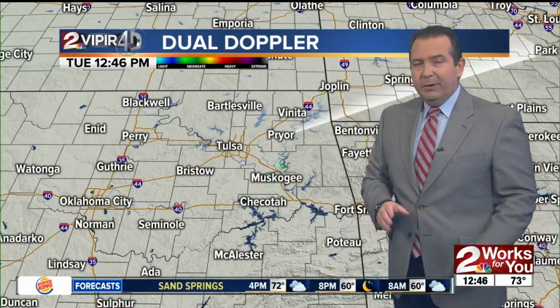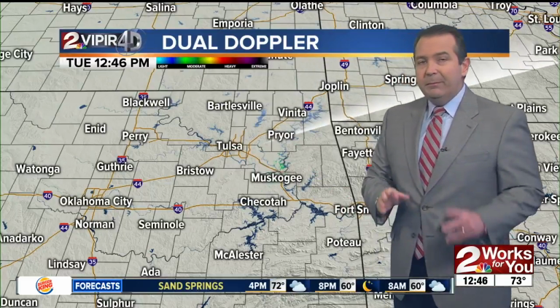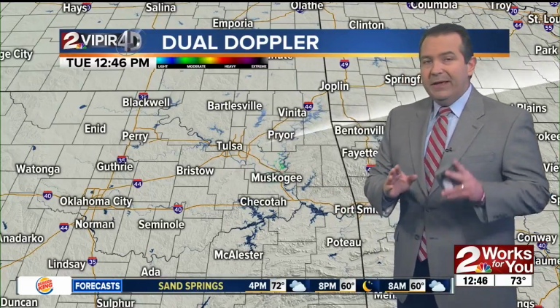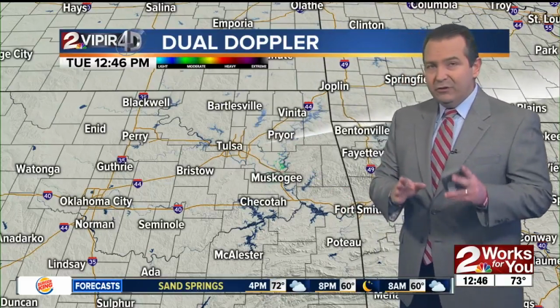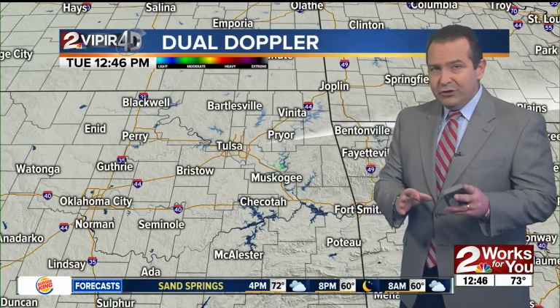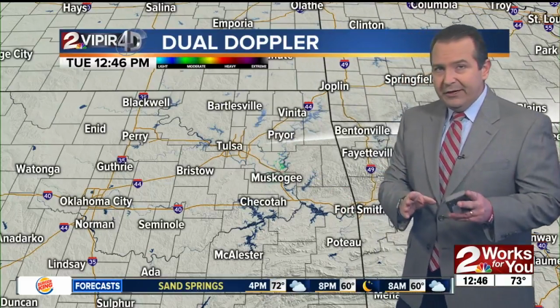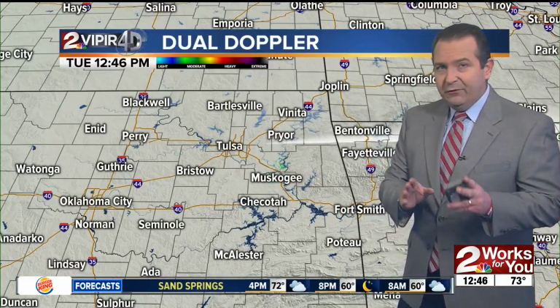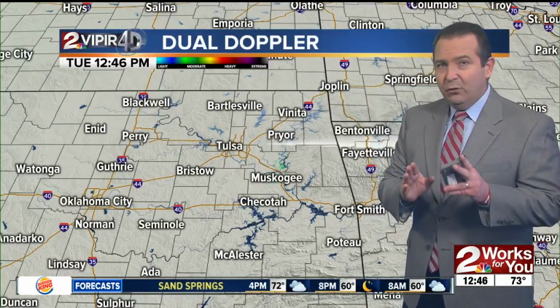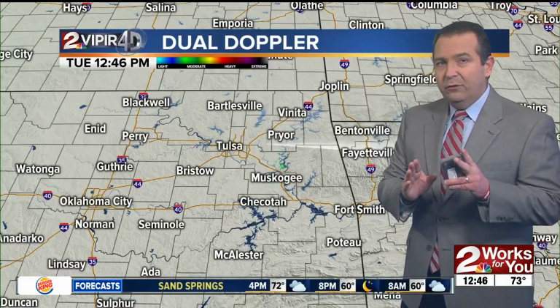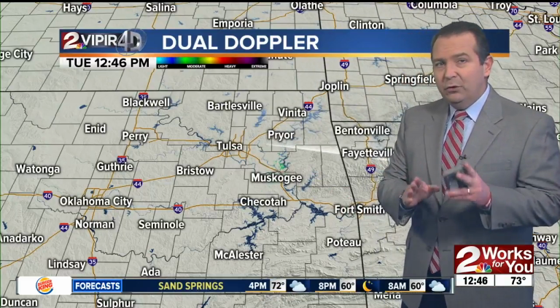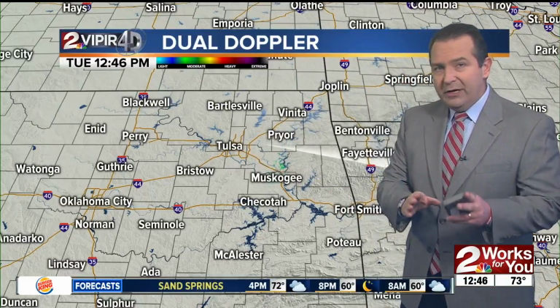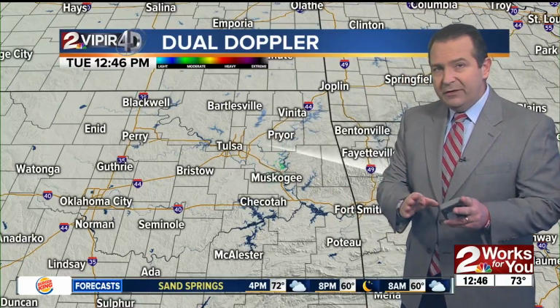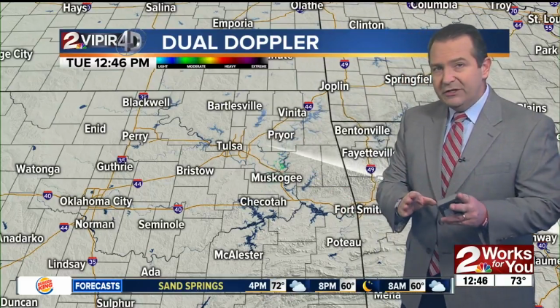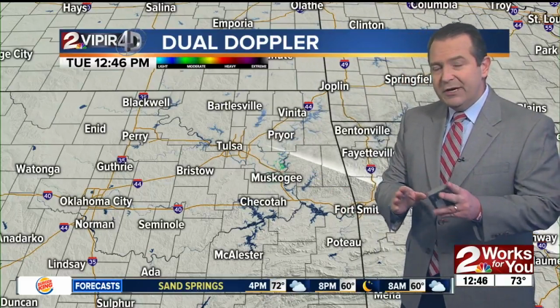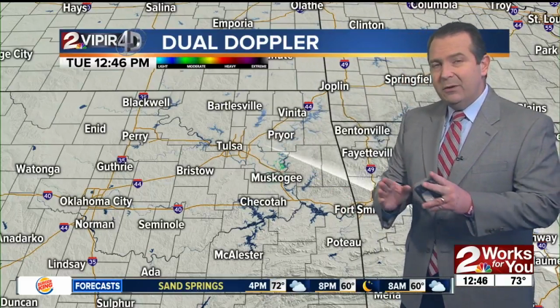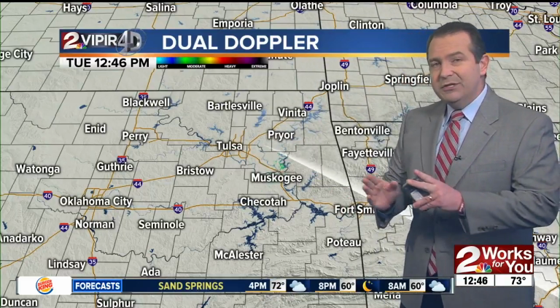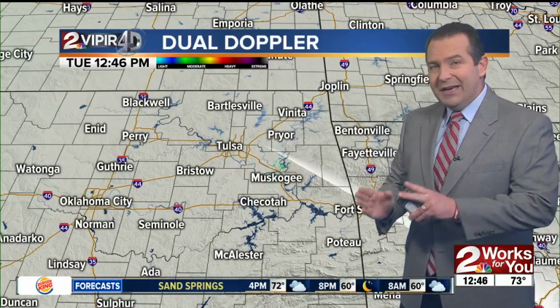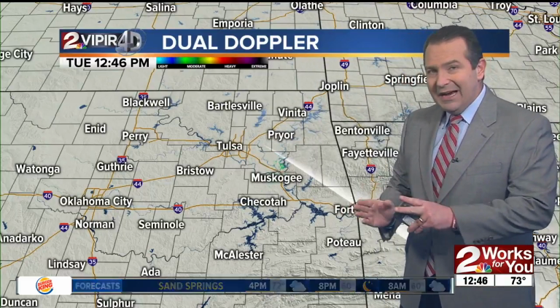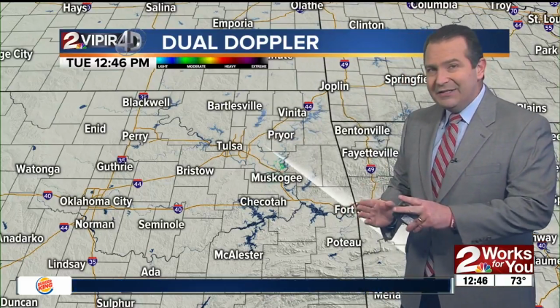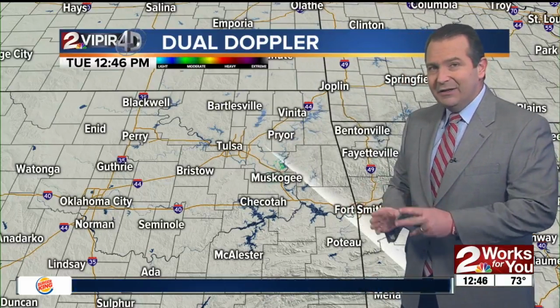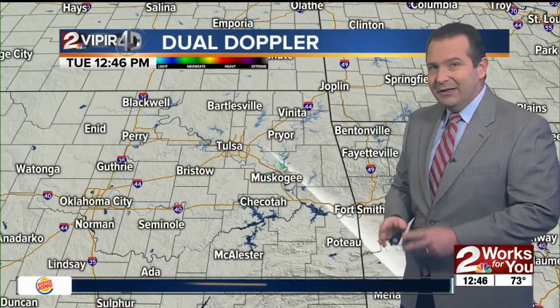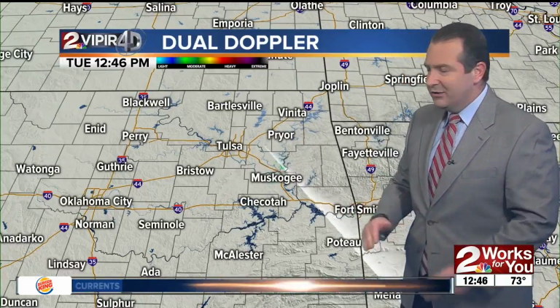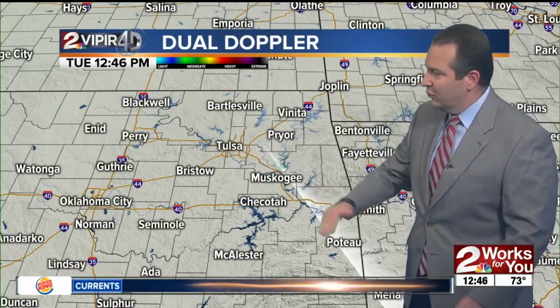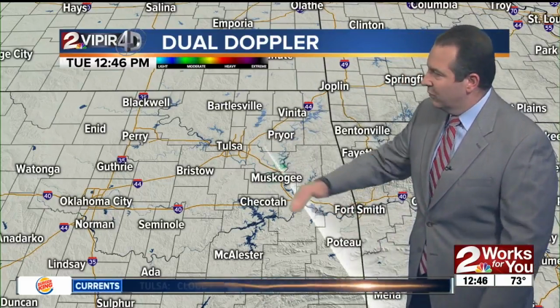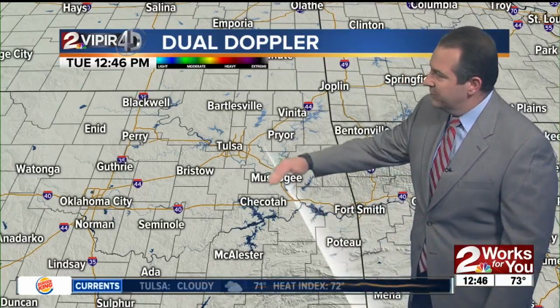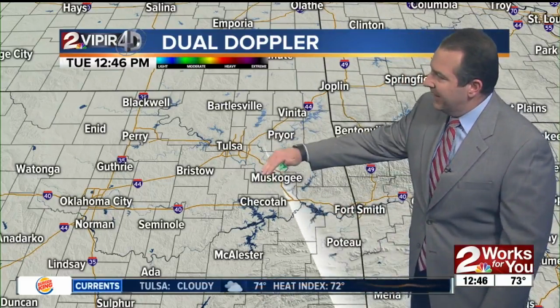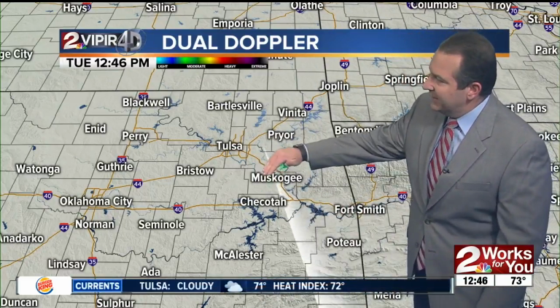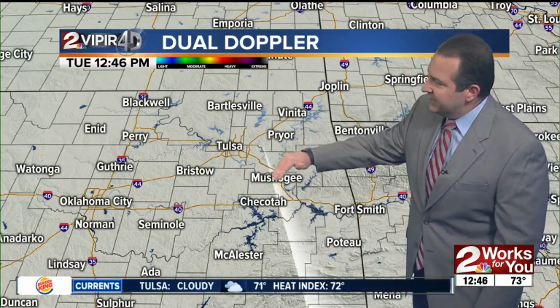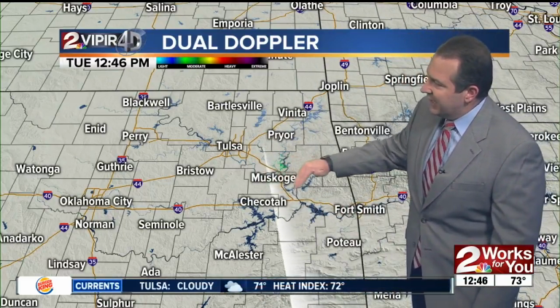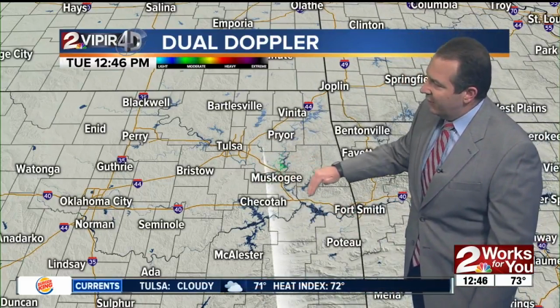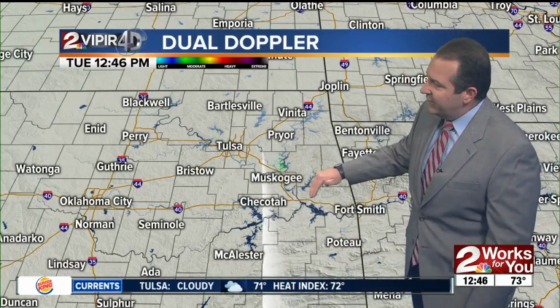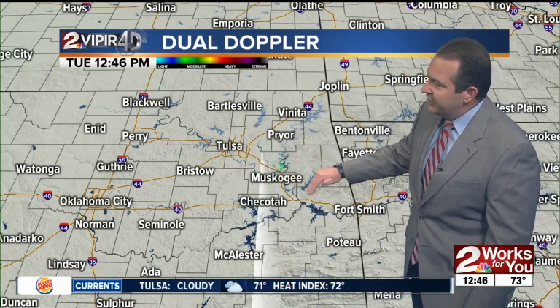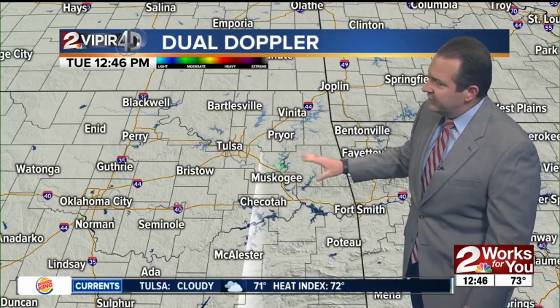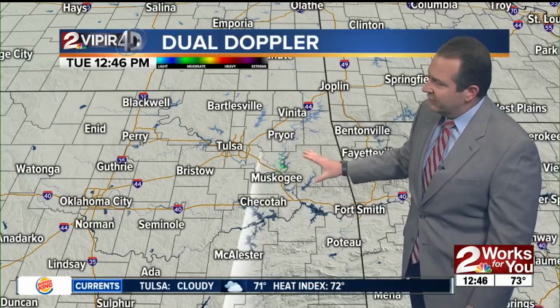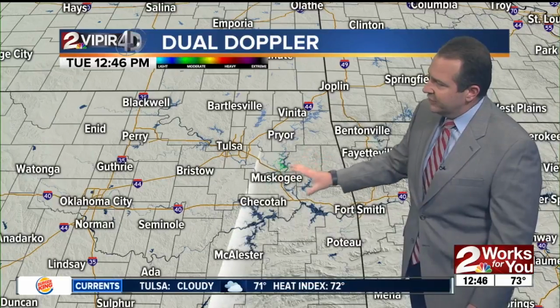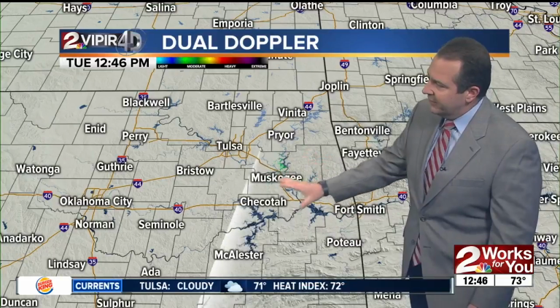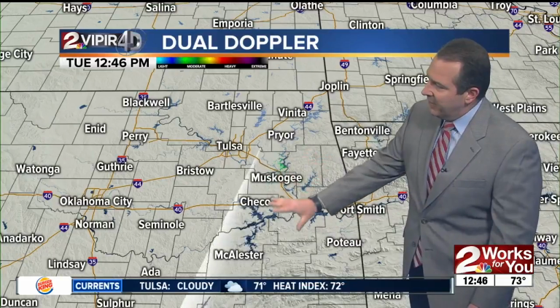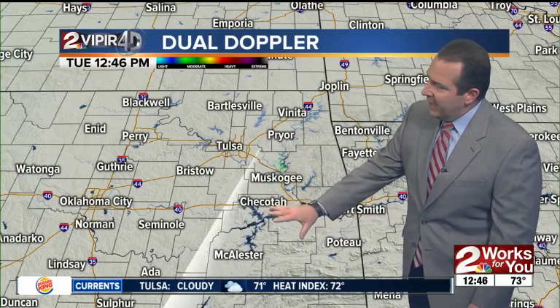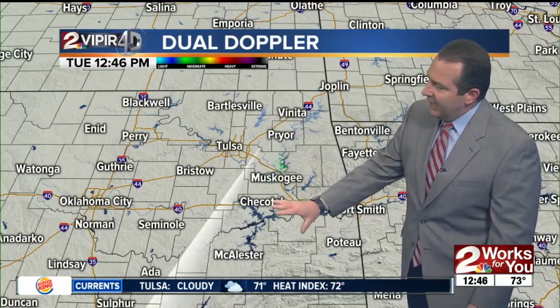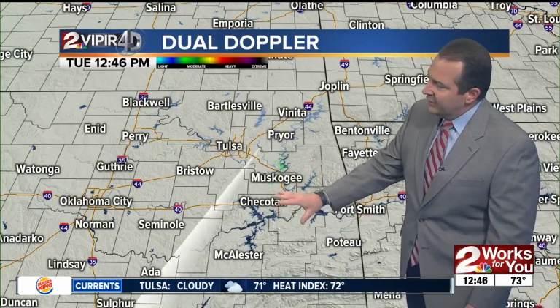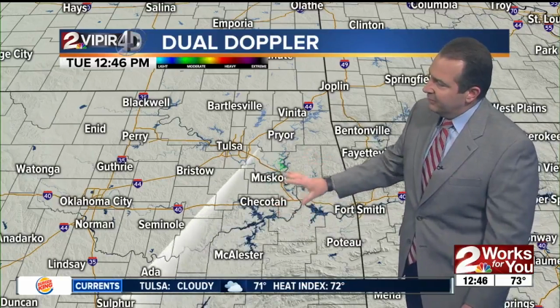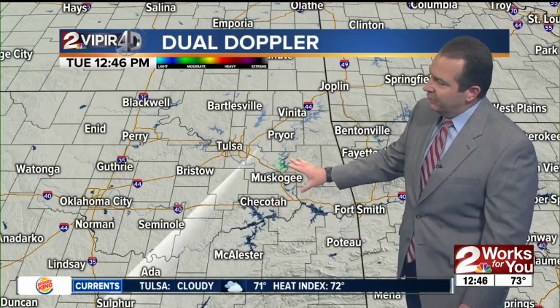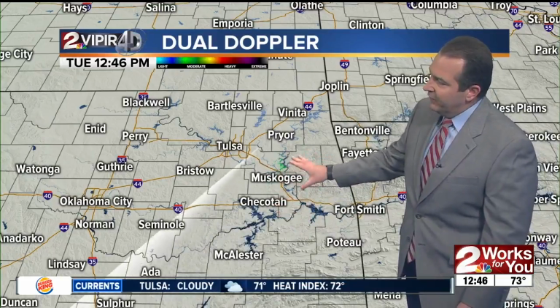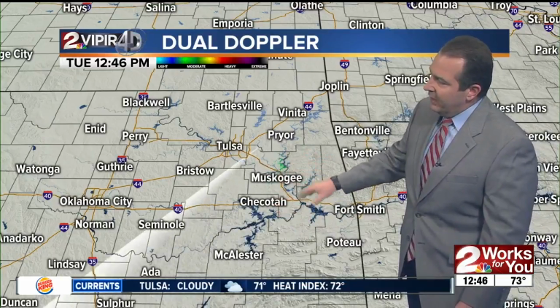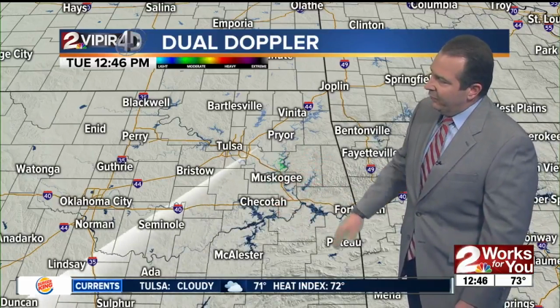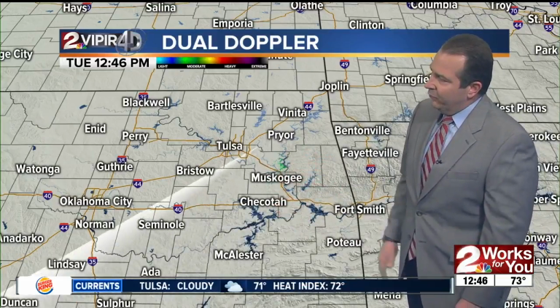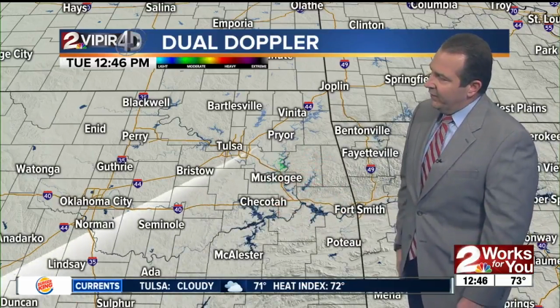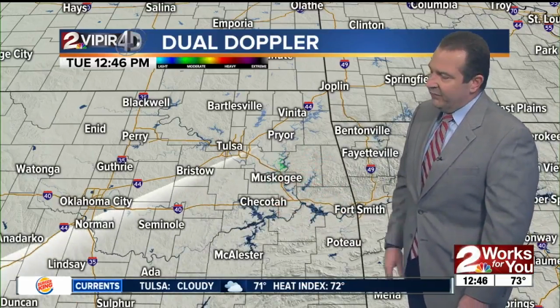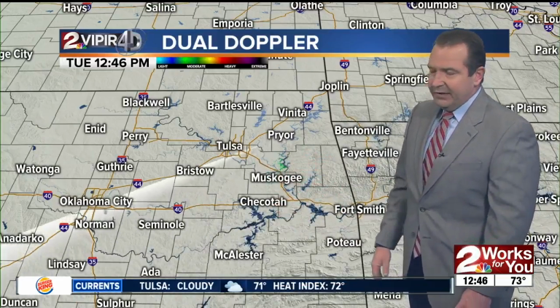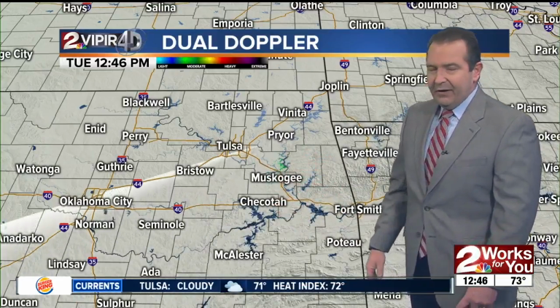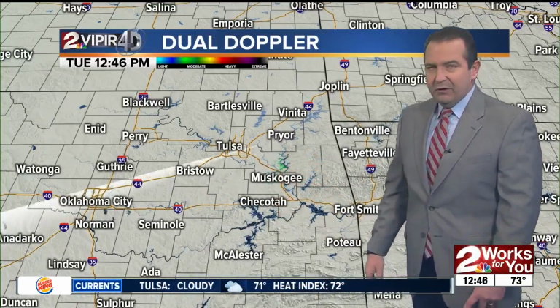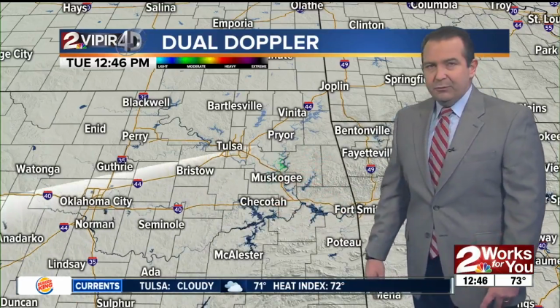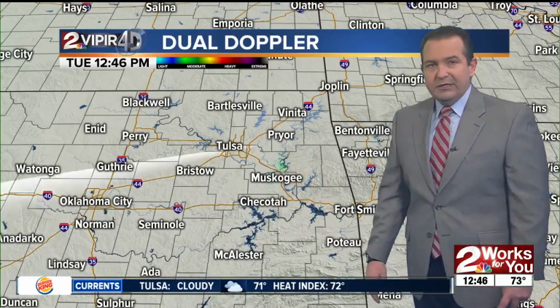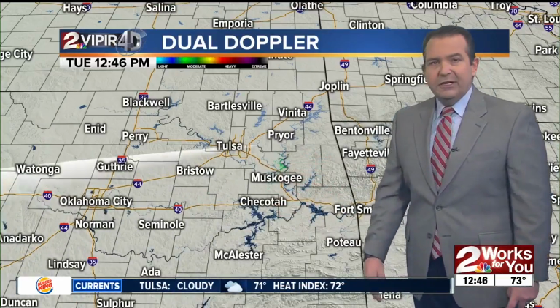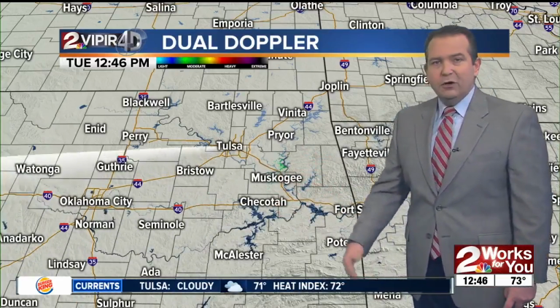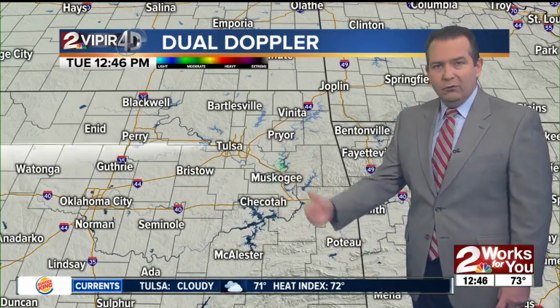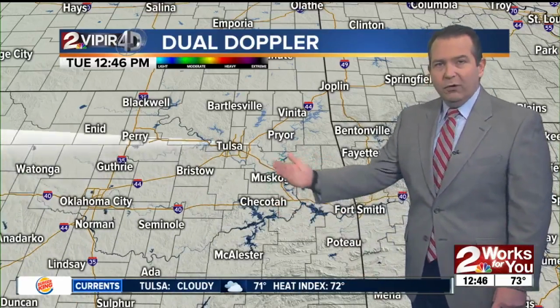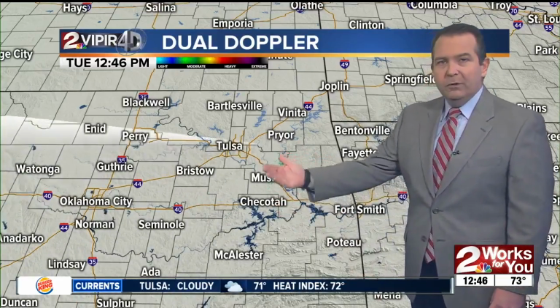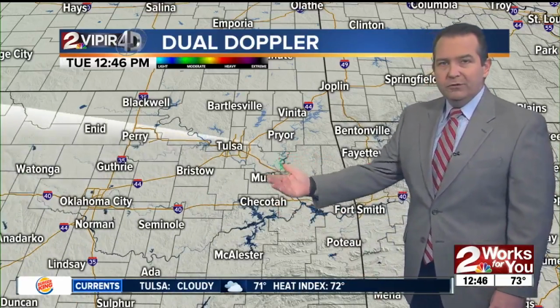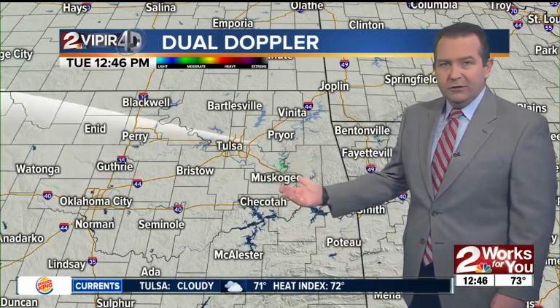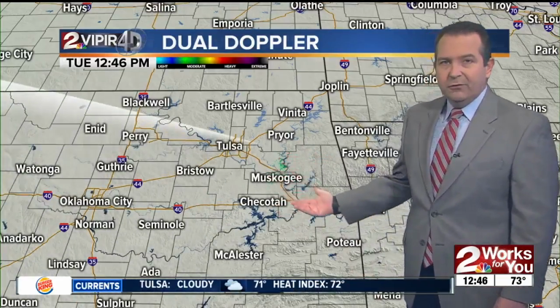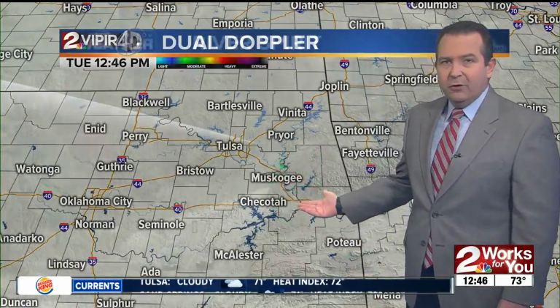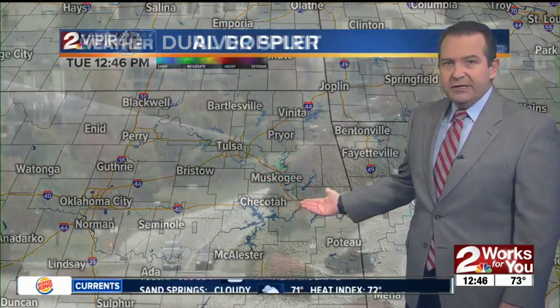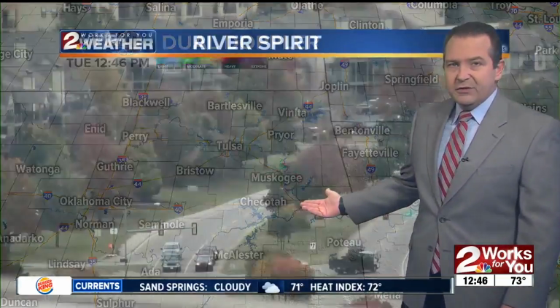A little bit better chance for a few evening showers and isolated storms, mainly southeast of Tulsa, as we move through the evening hours. But as that cold front moves into far eastern sections of our state...